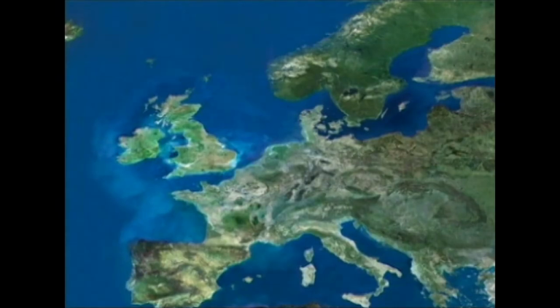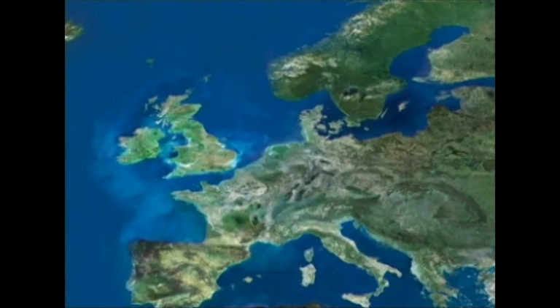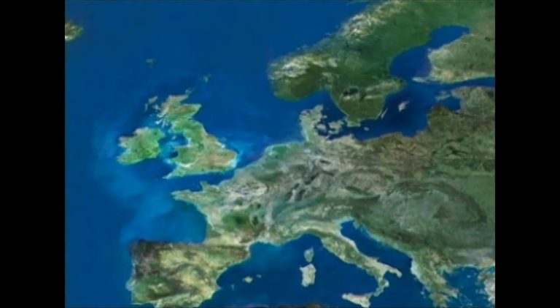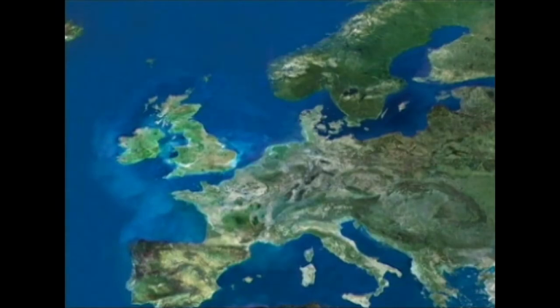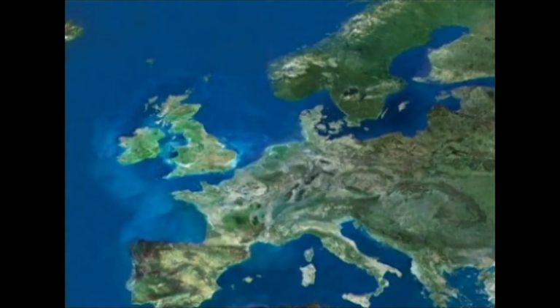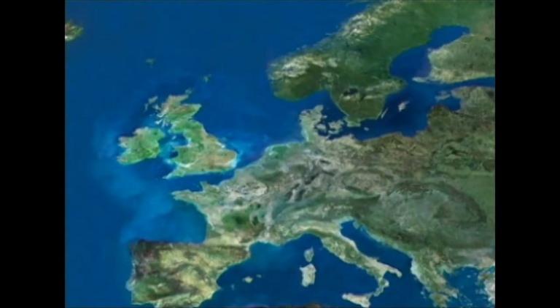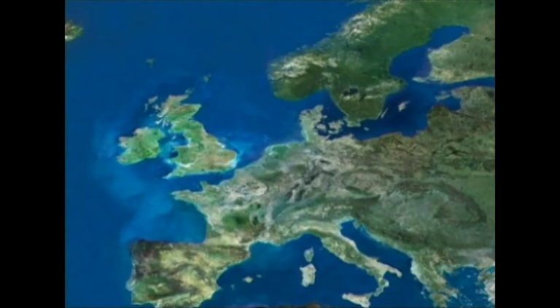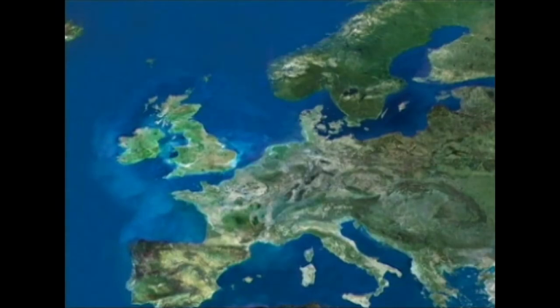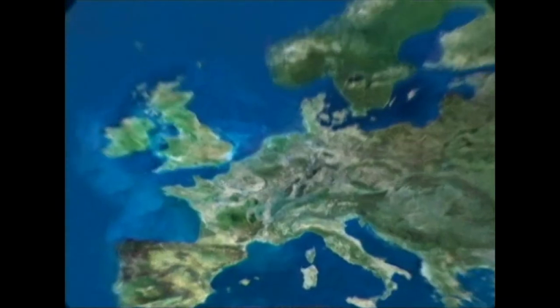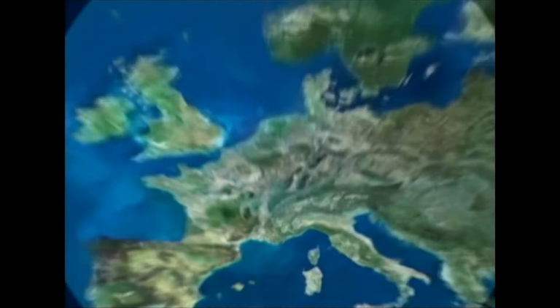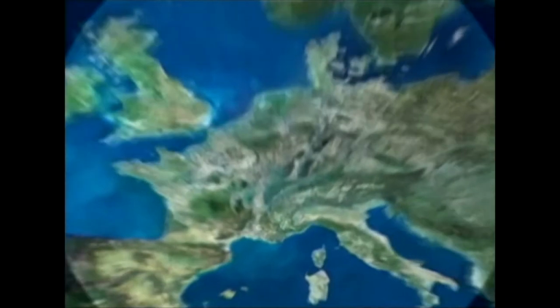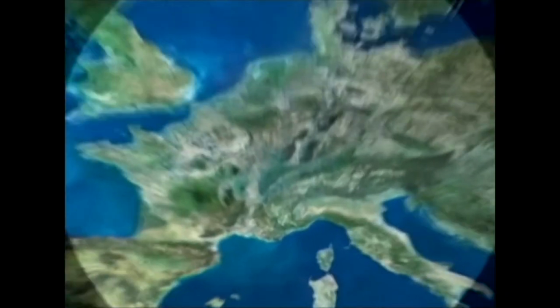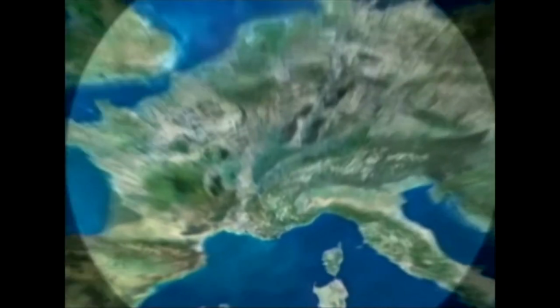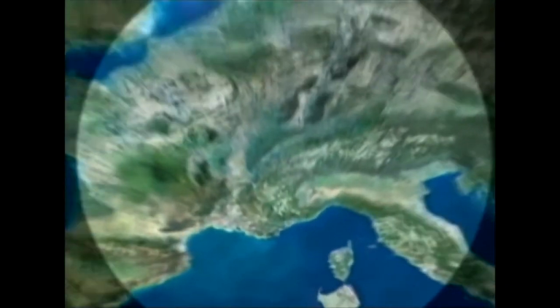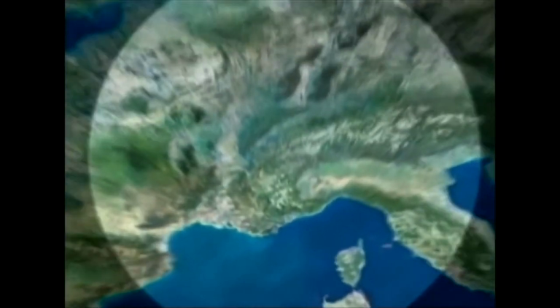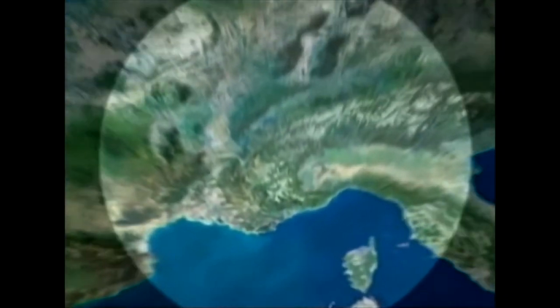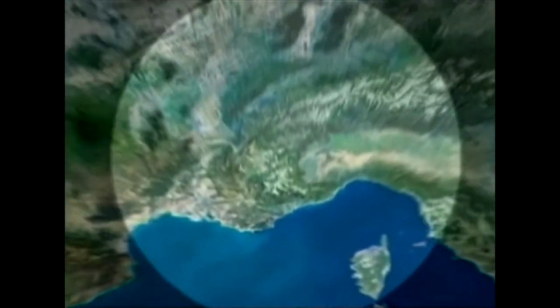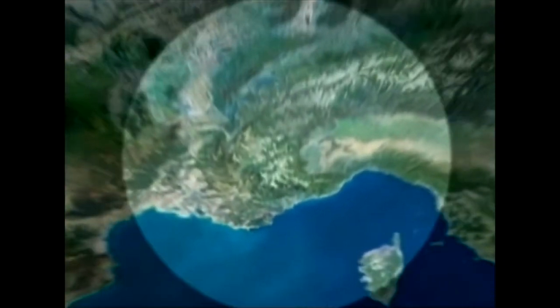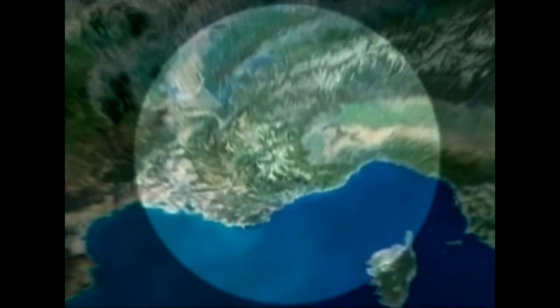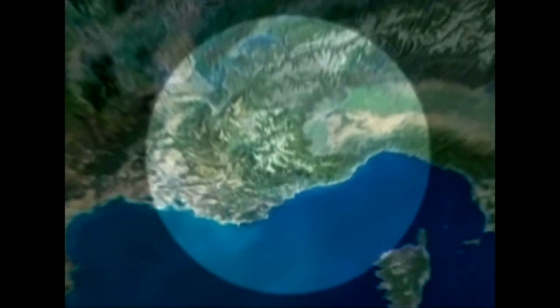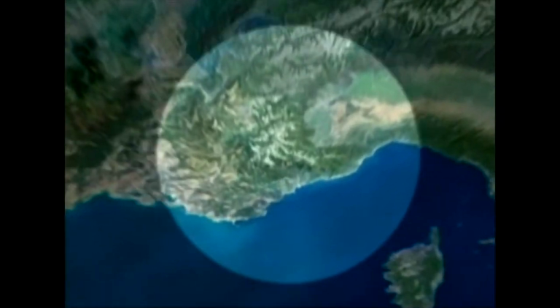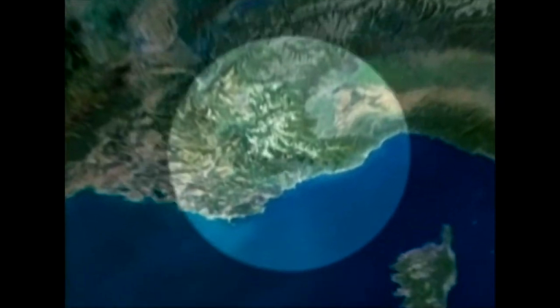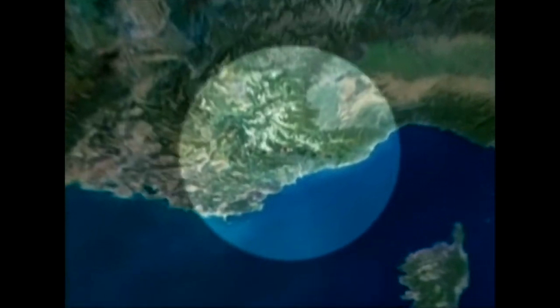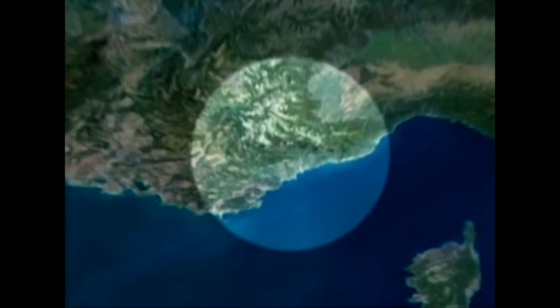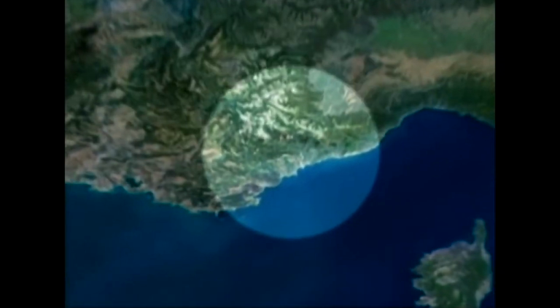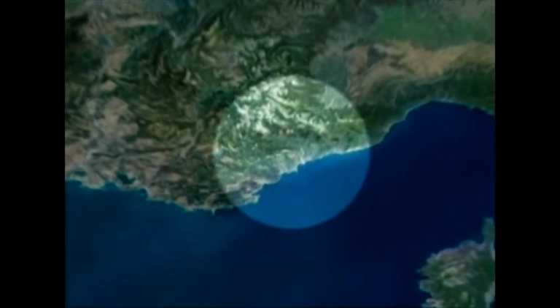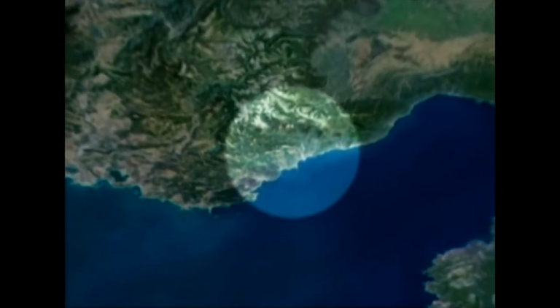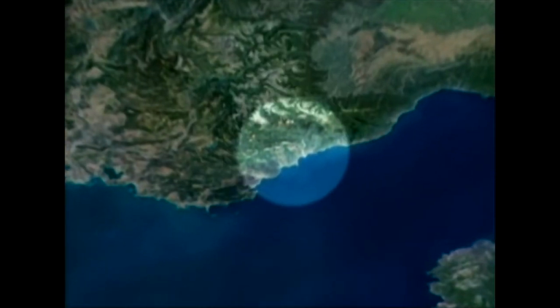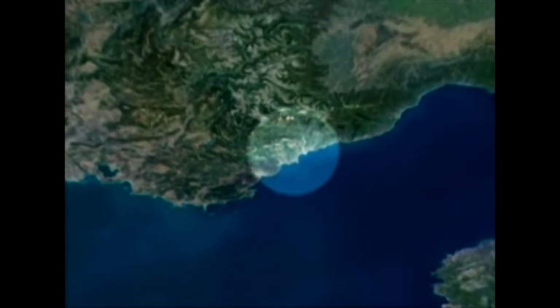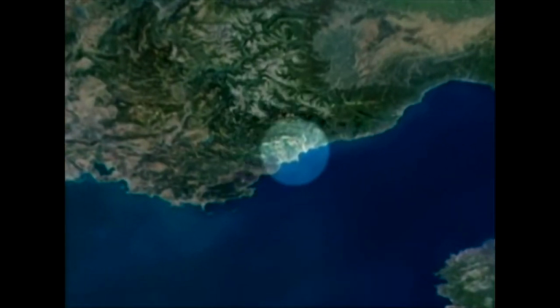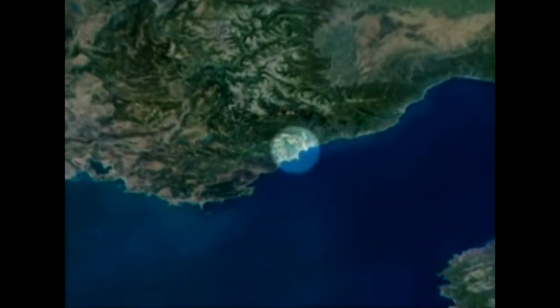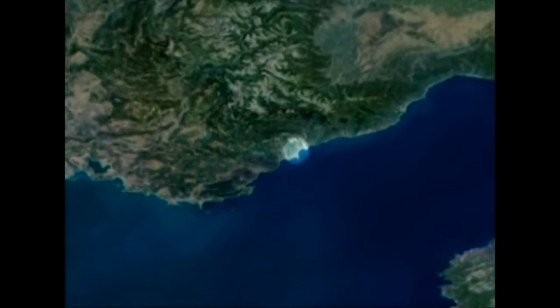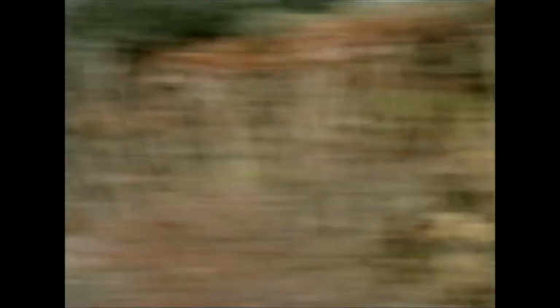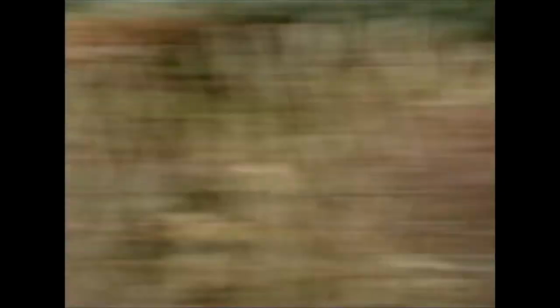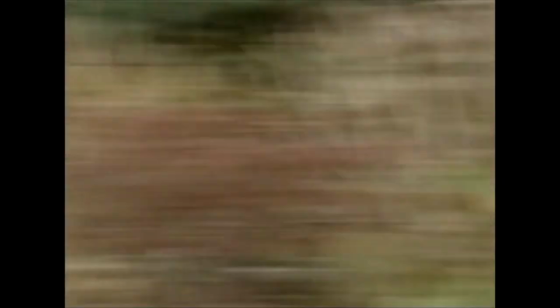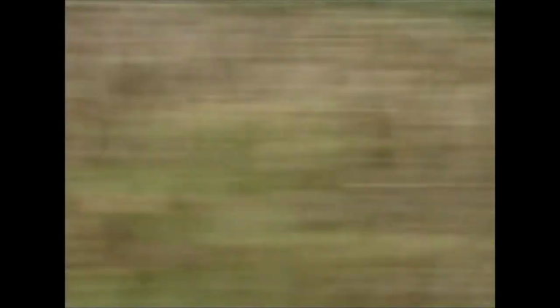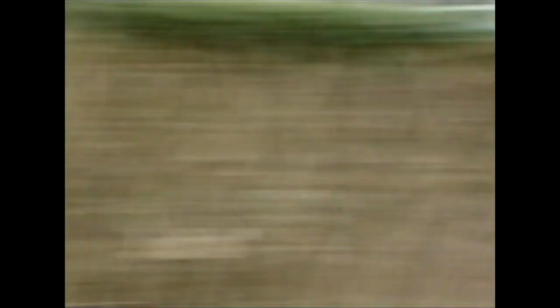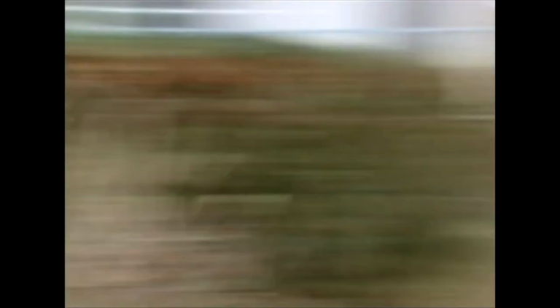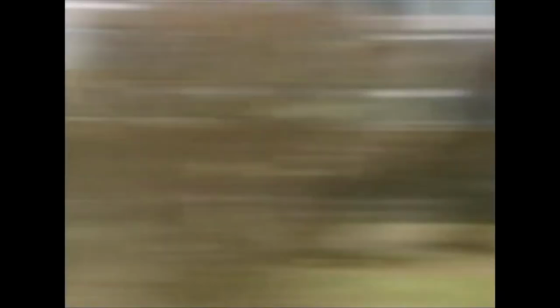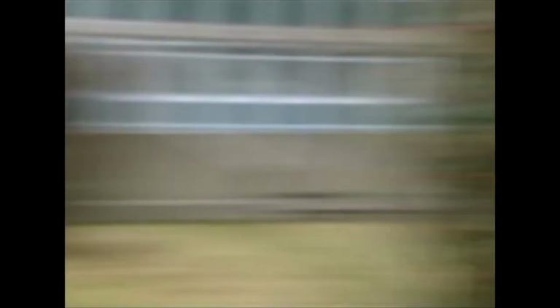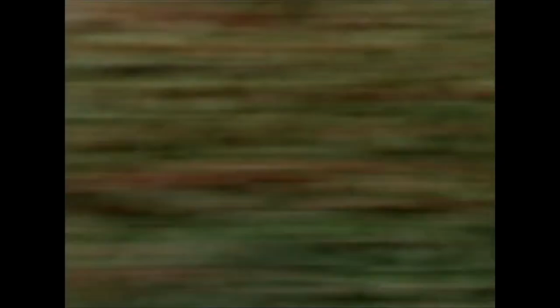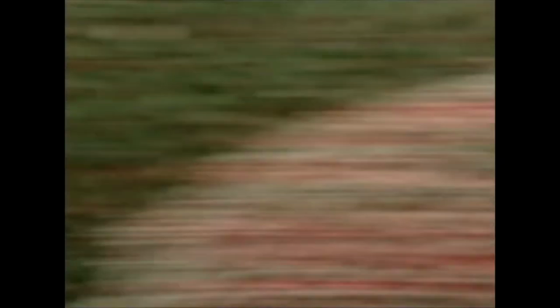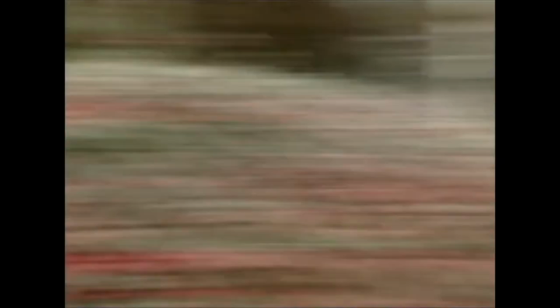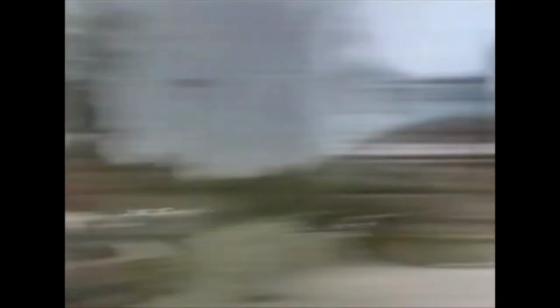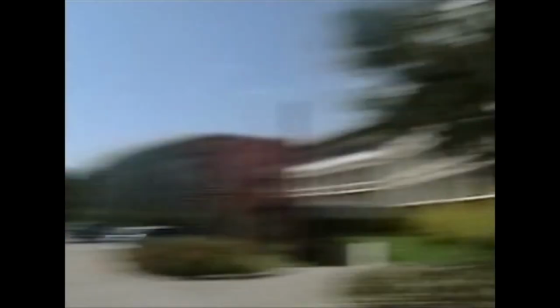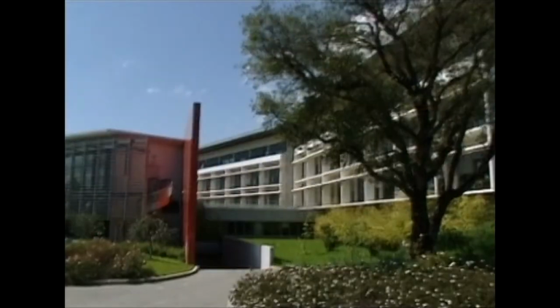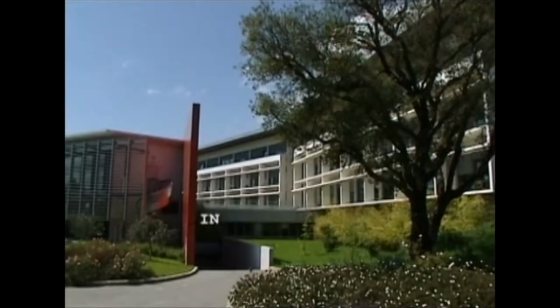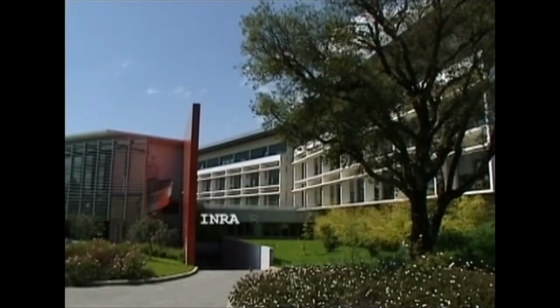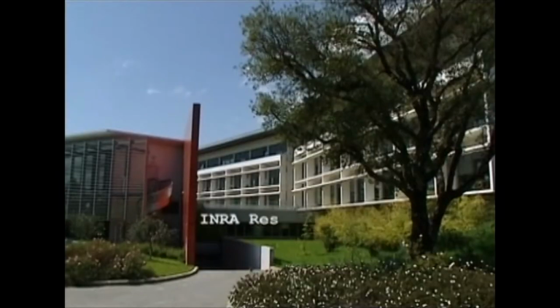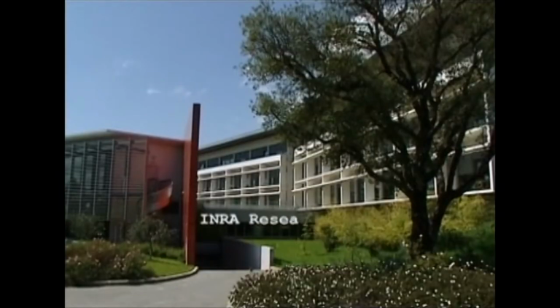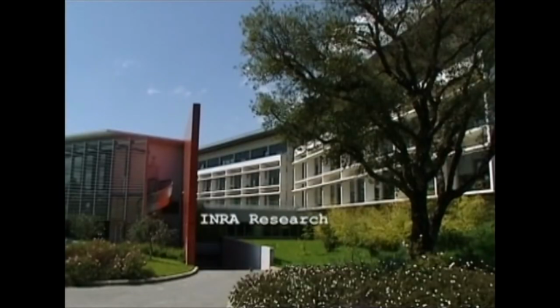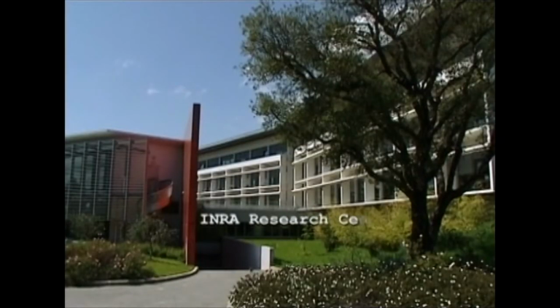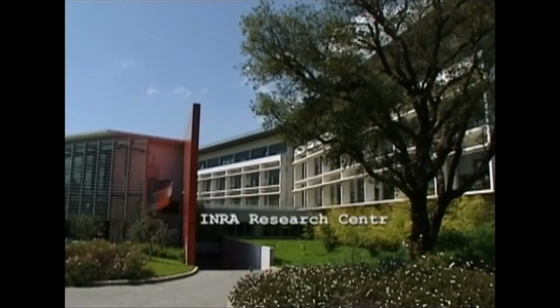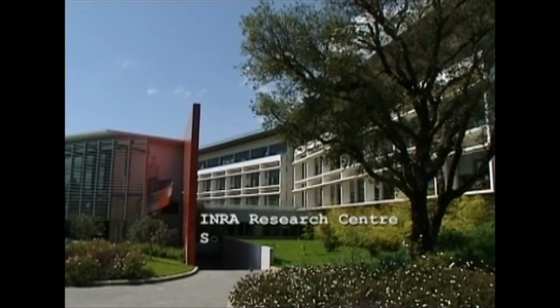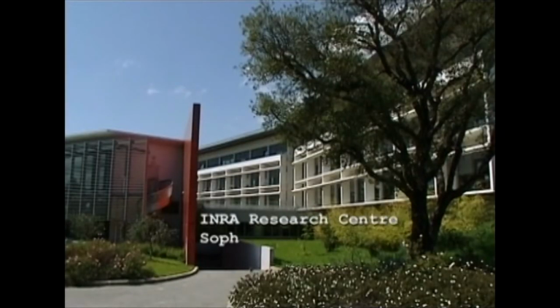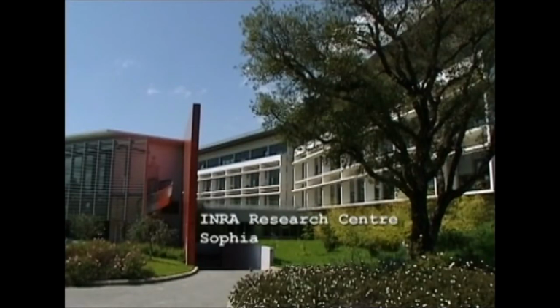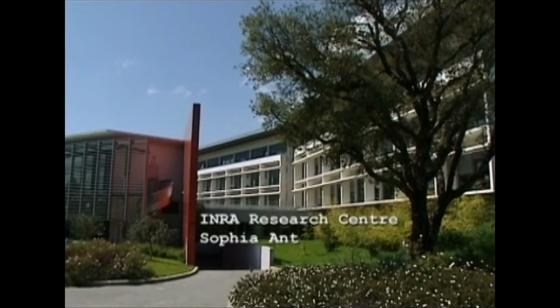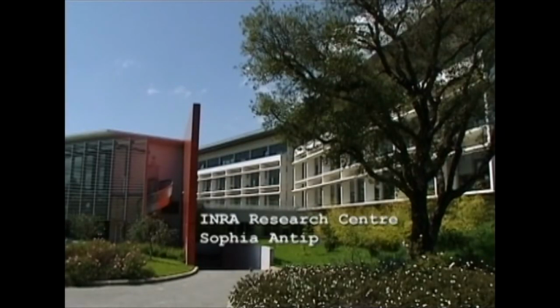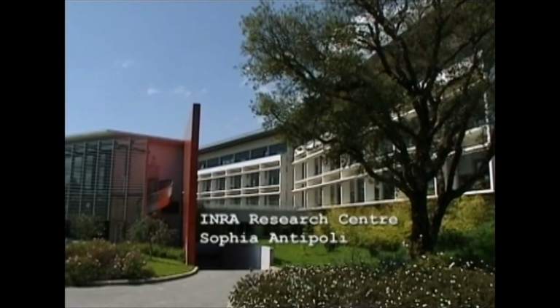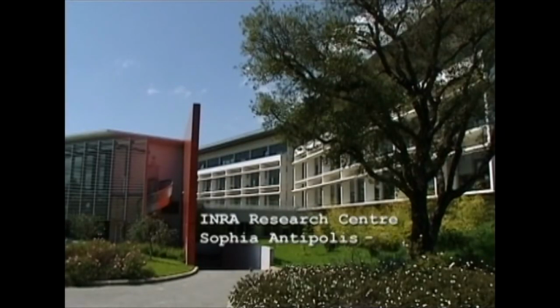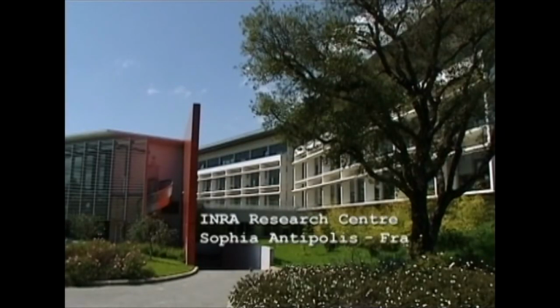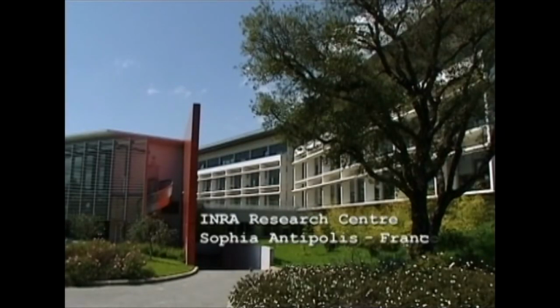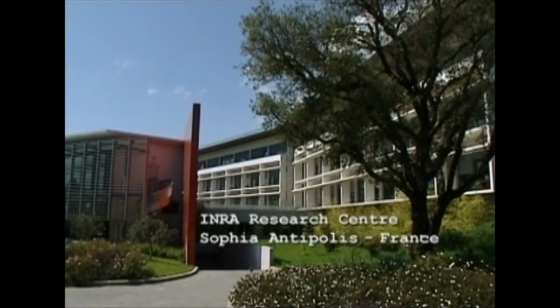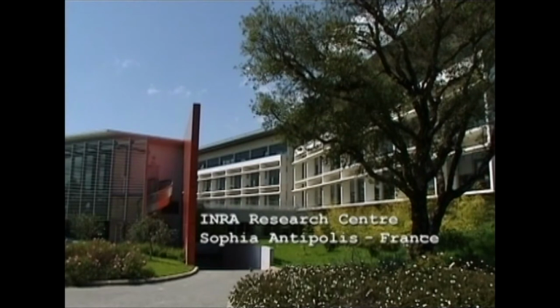Europe from space. Moving closer. Outside a building, words appear: INRA Research Center, Sophia Antipolis, France.